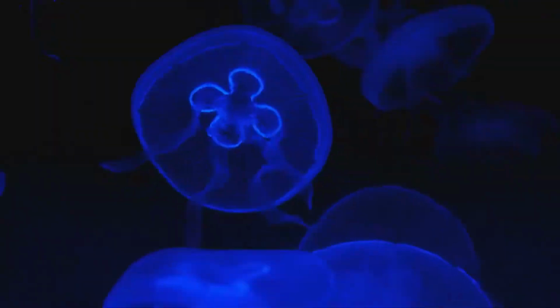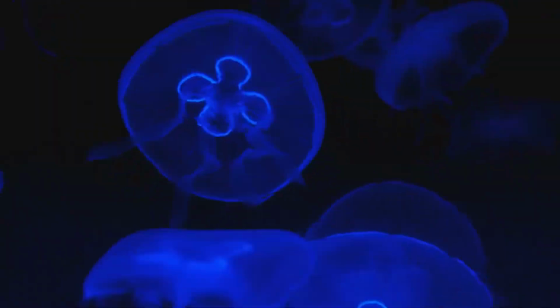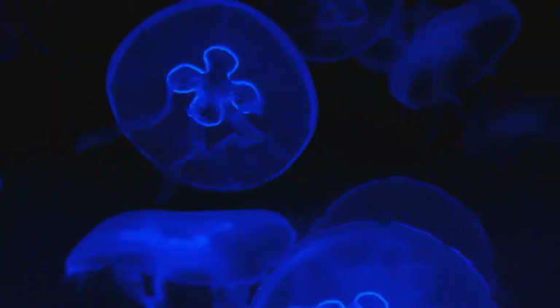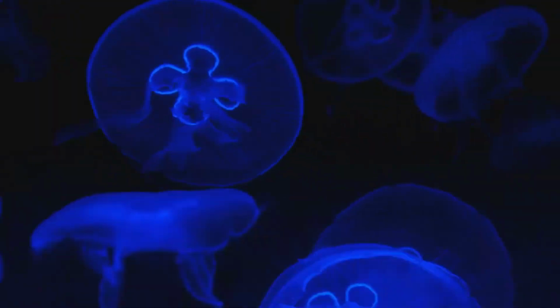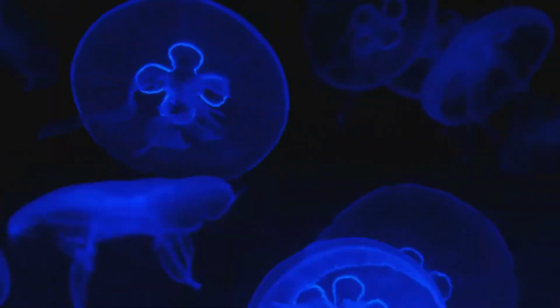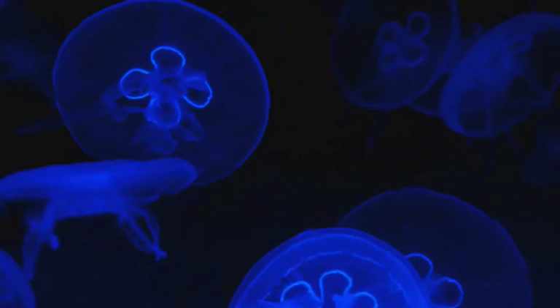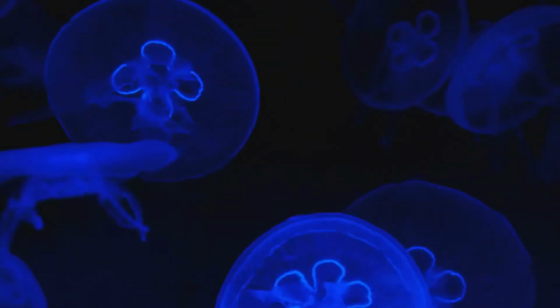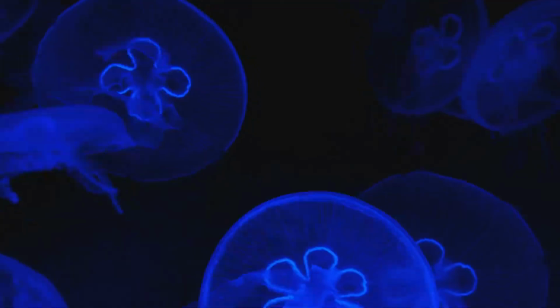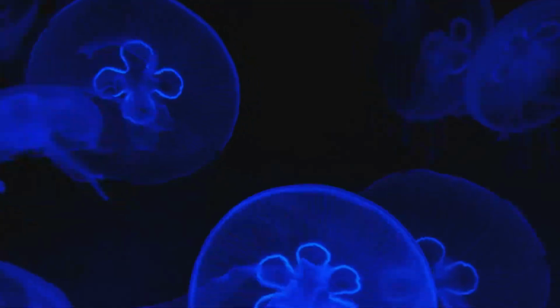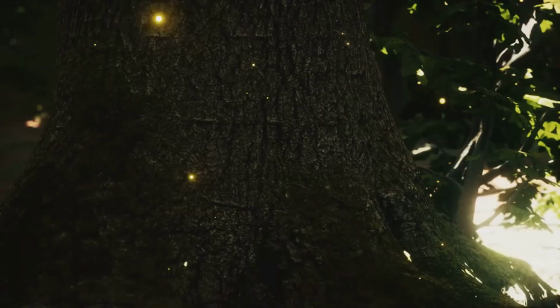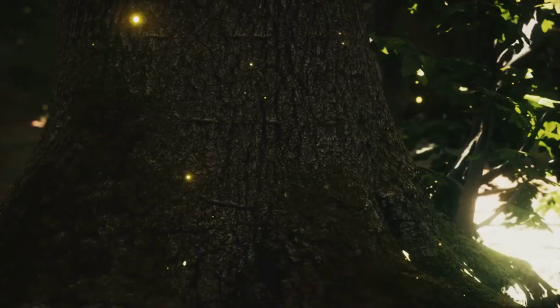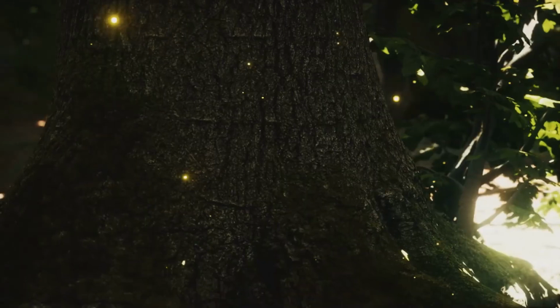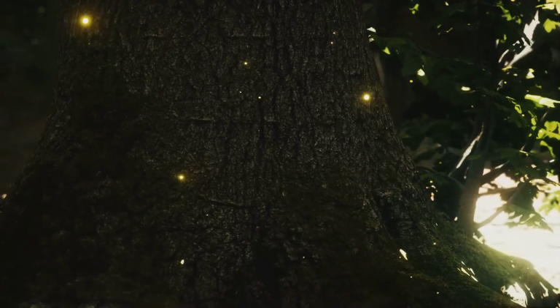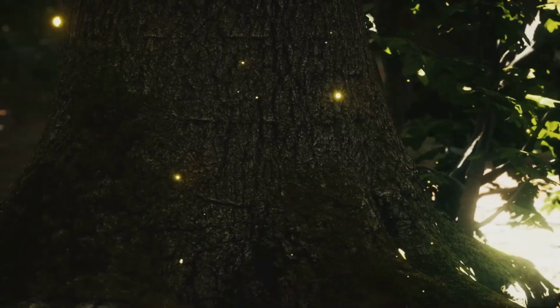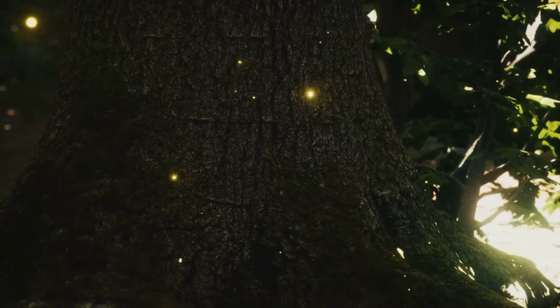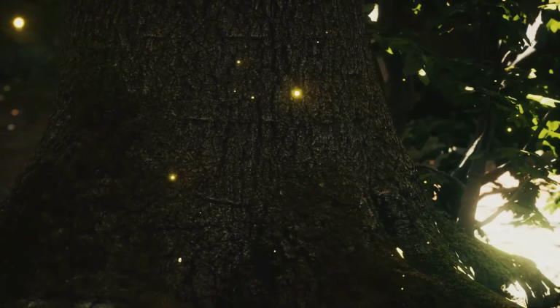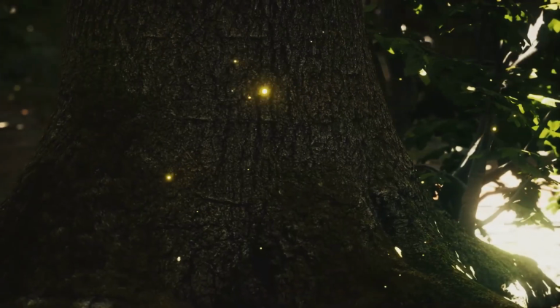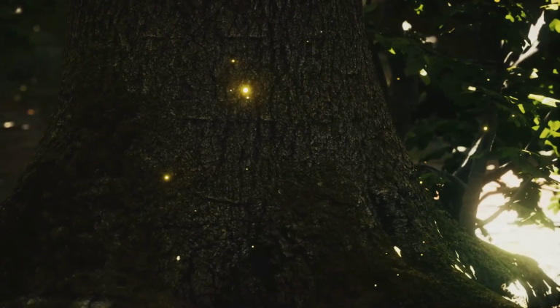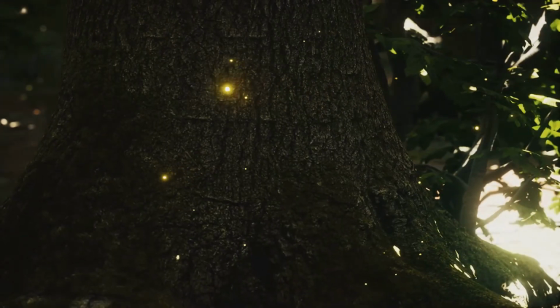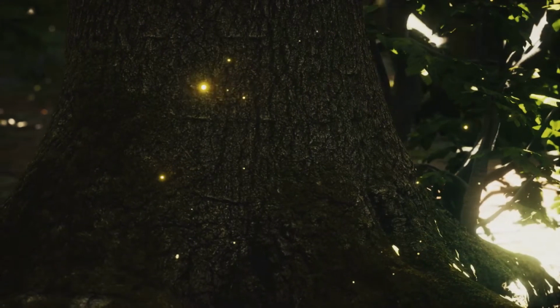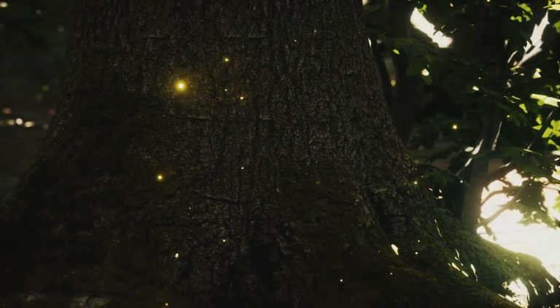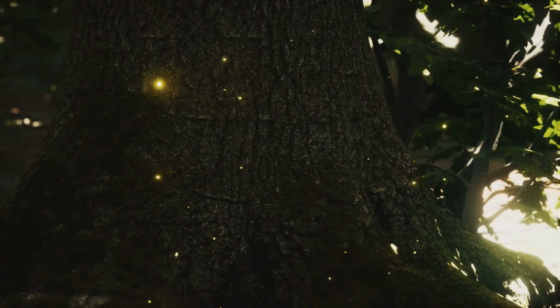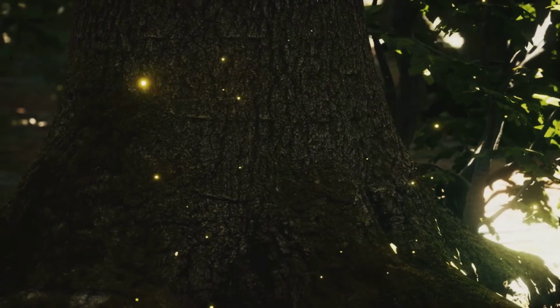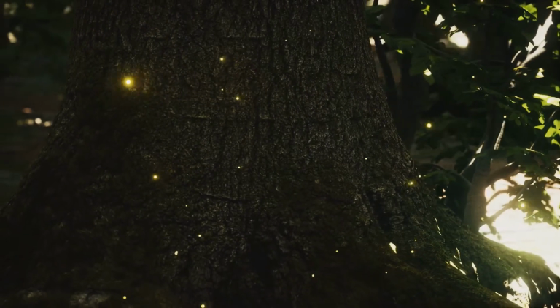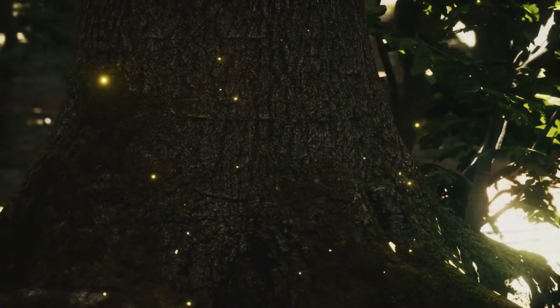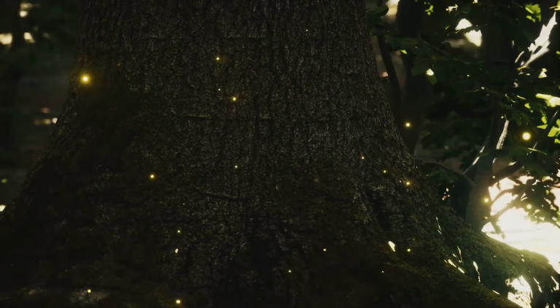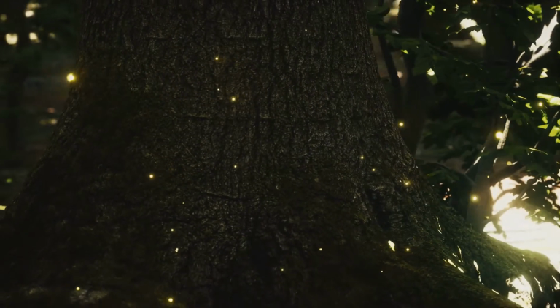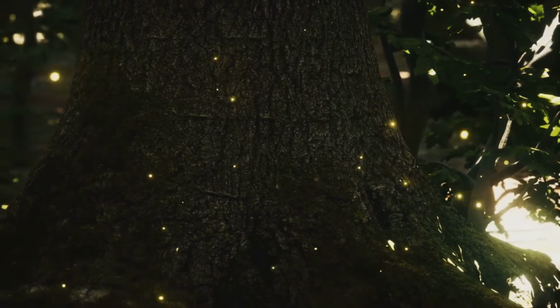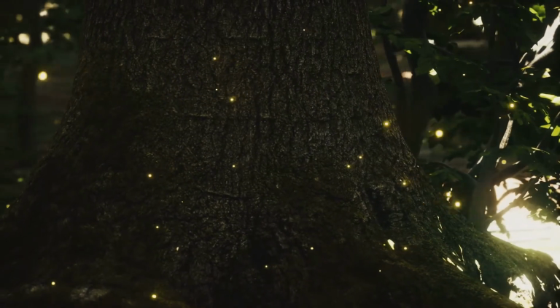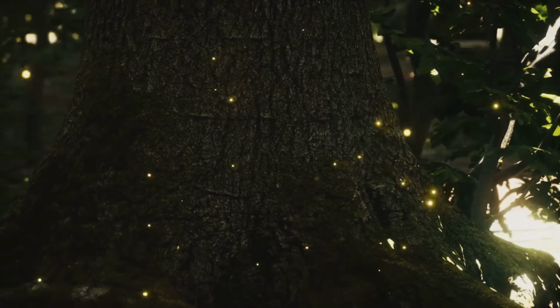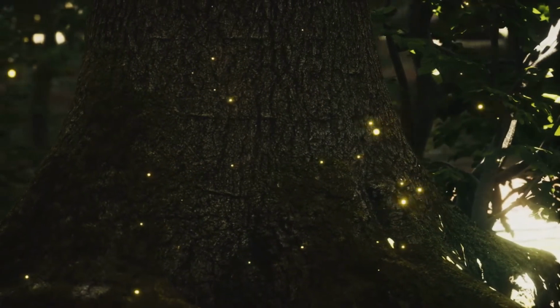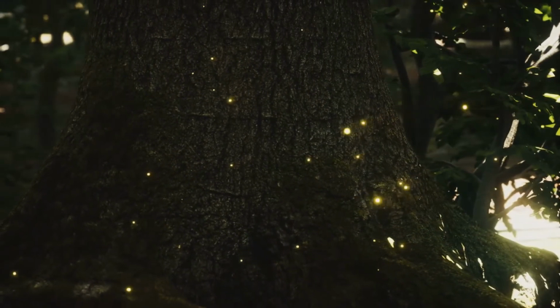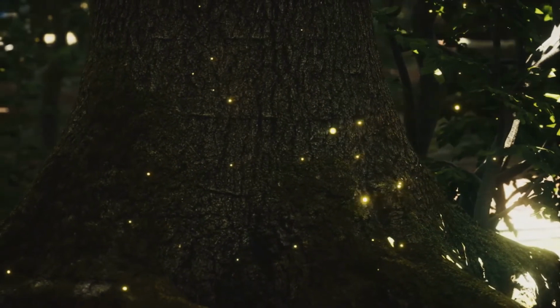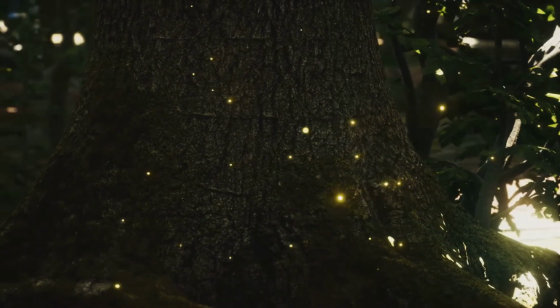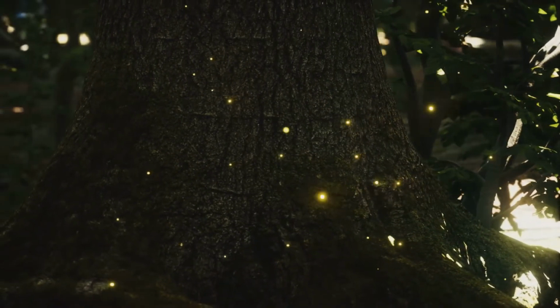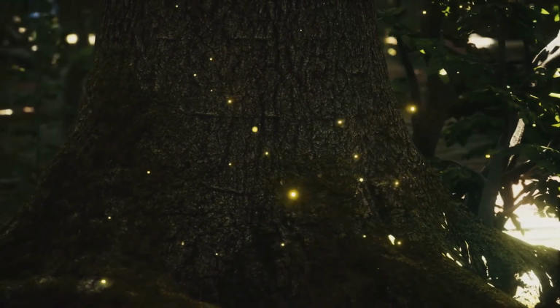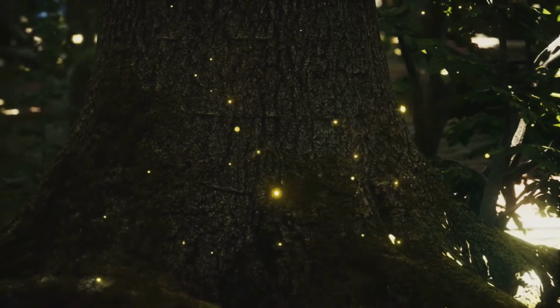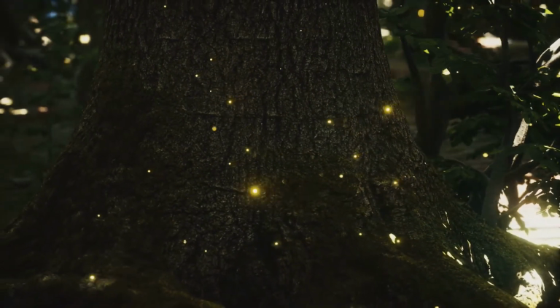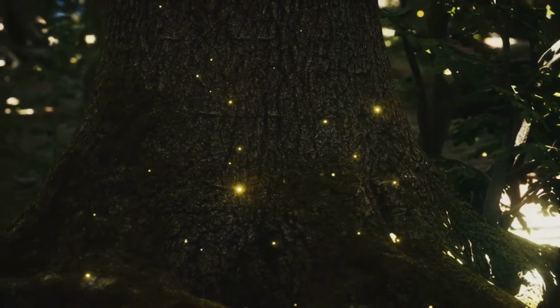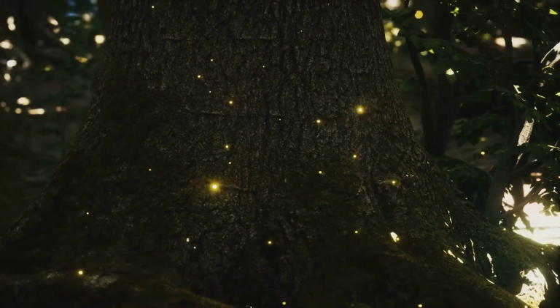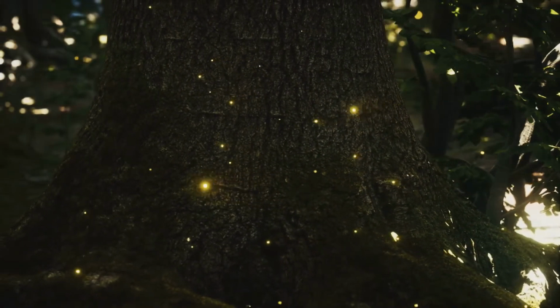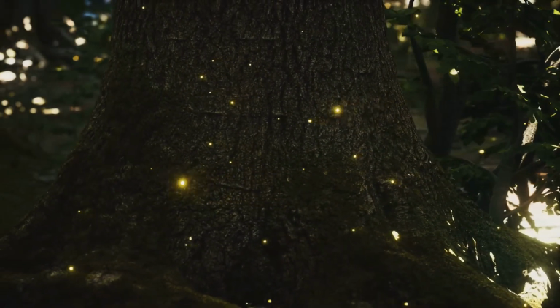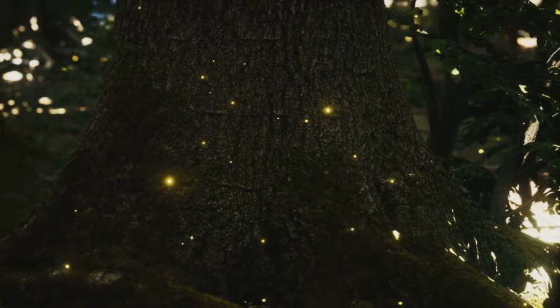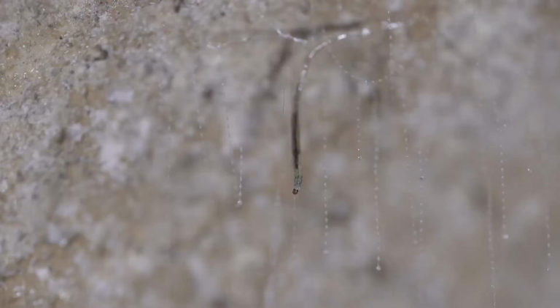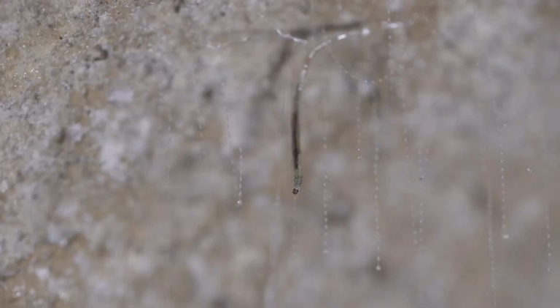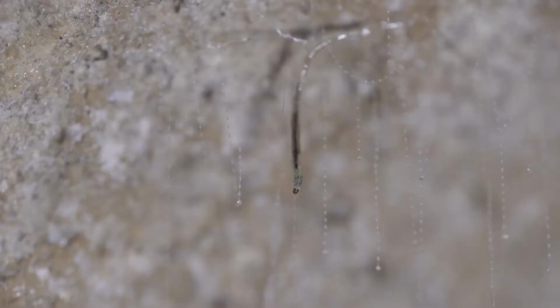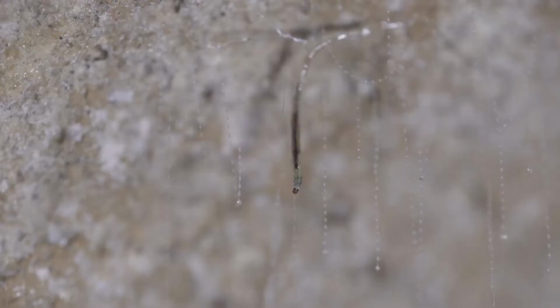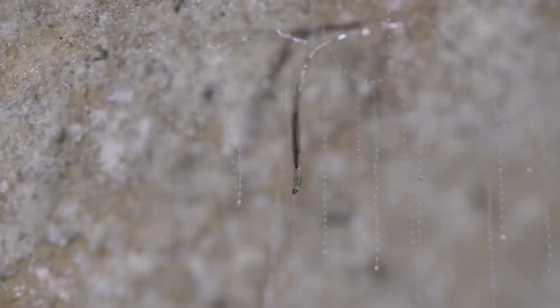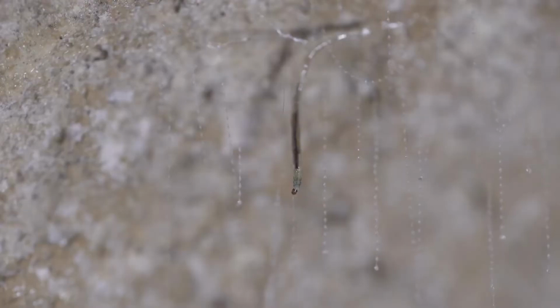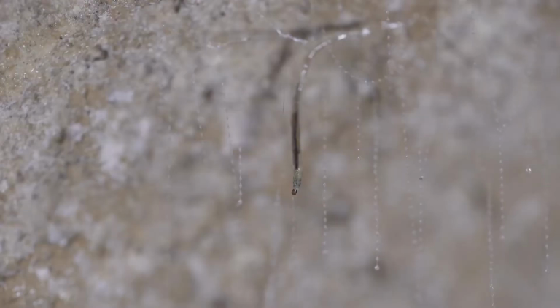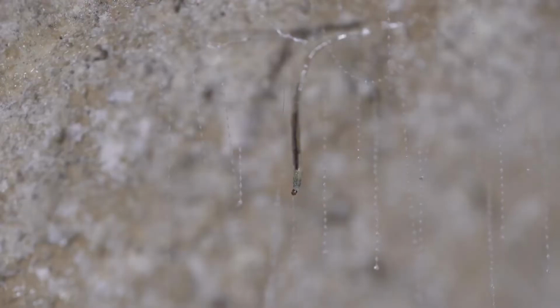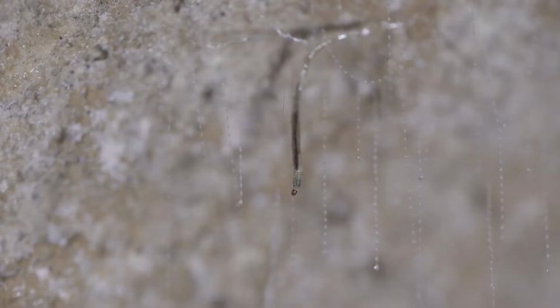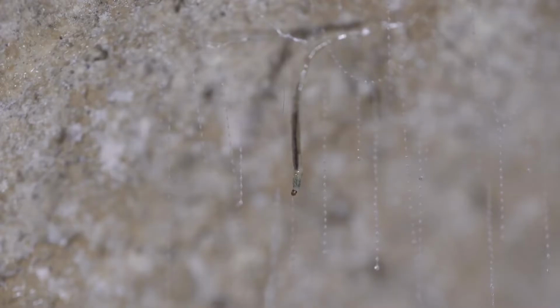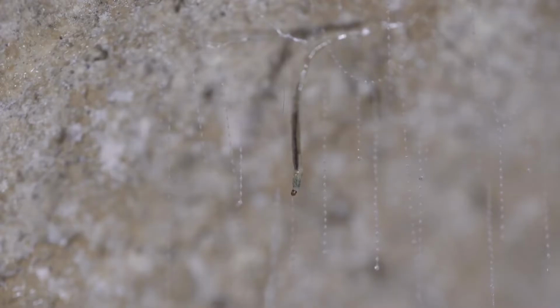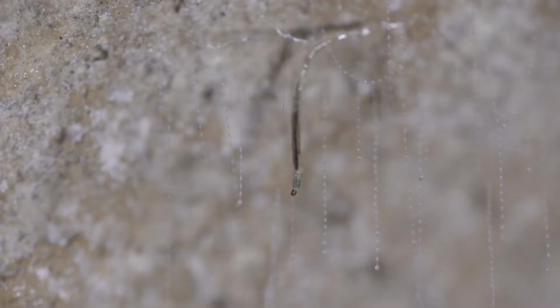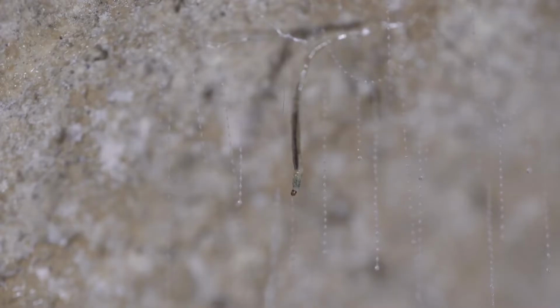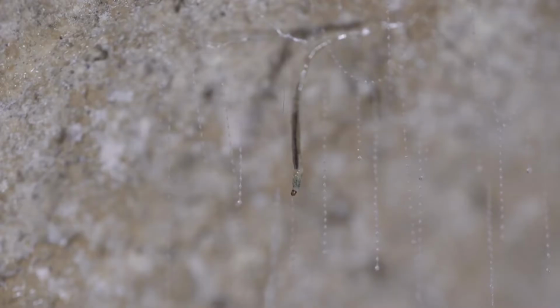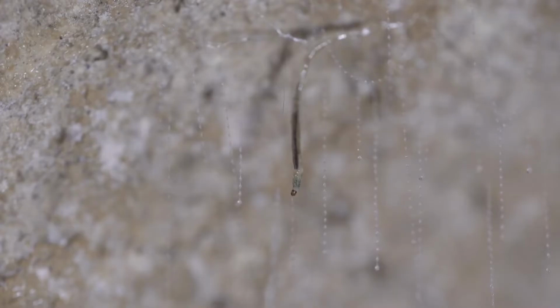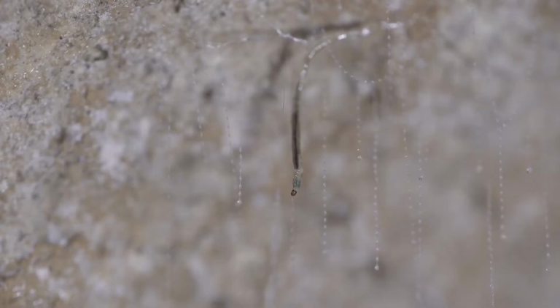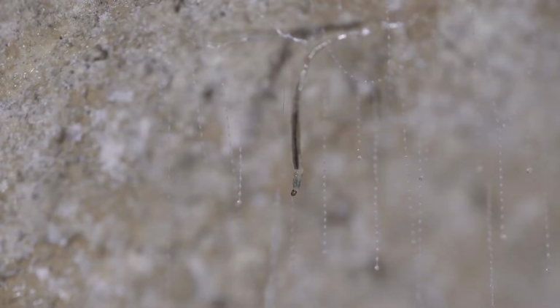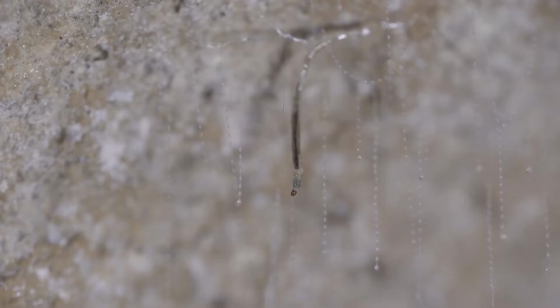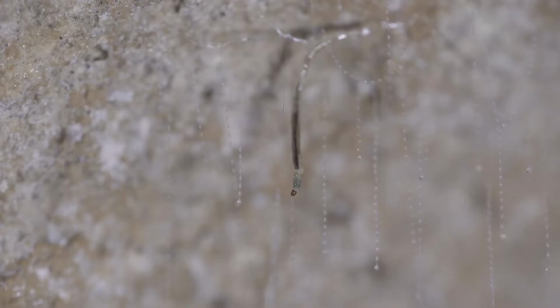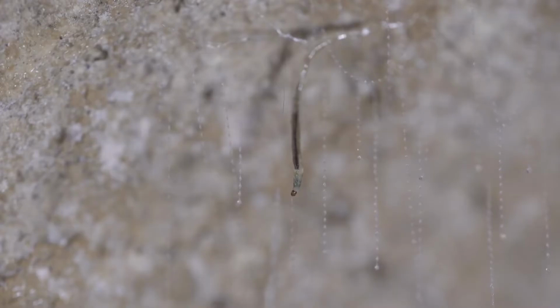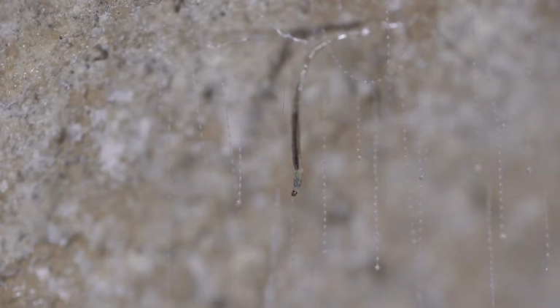Why produce light? Animals use it to attract mates, lure prey, and deter predators. Bioluminescence is nature's ingenuity.